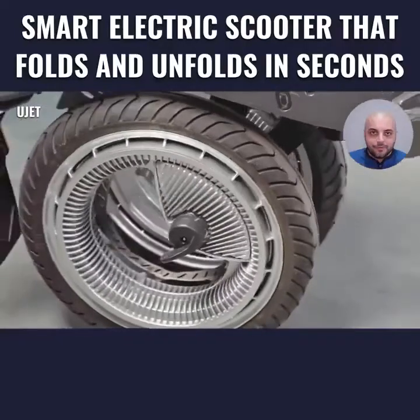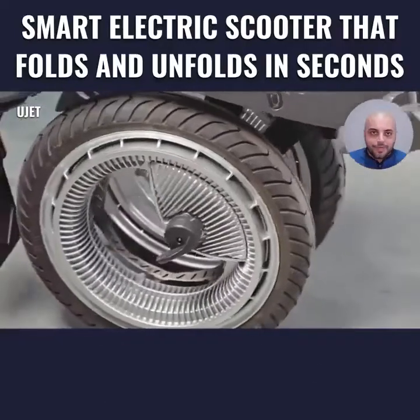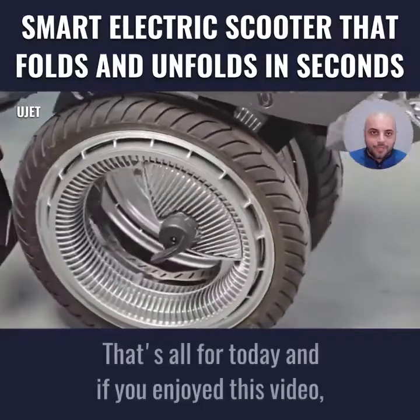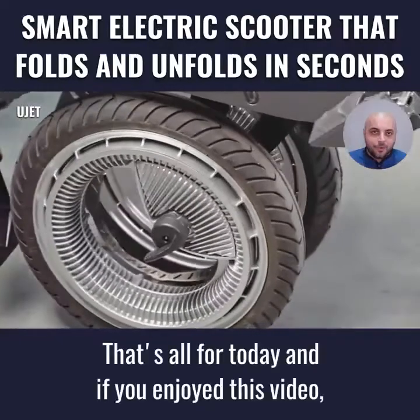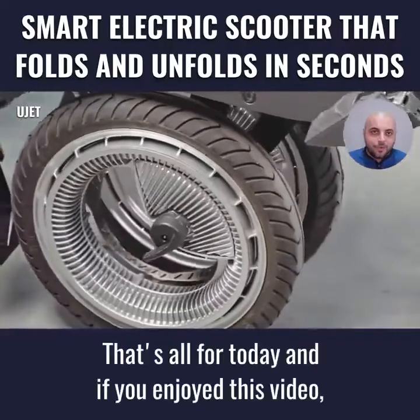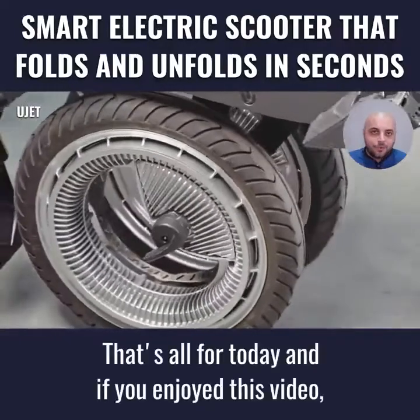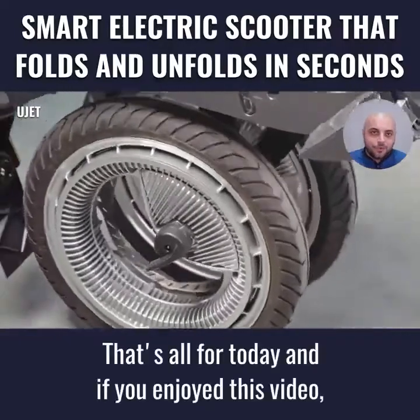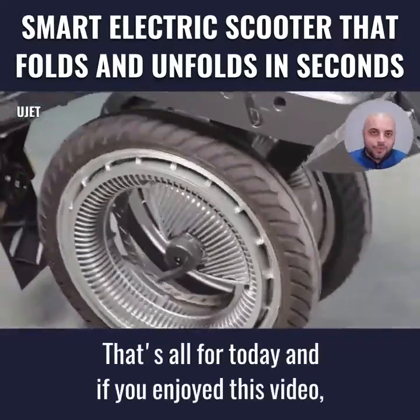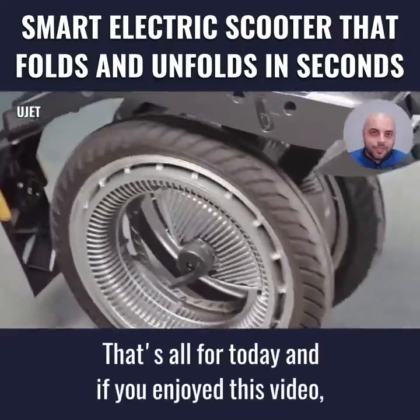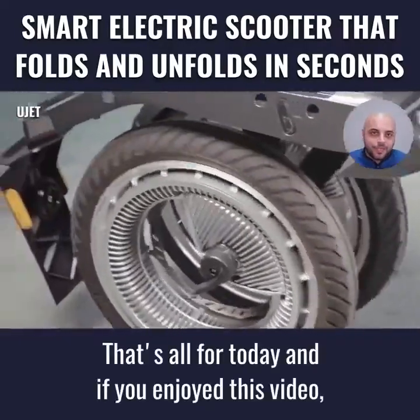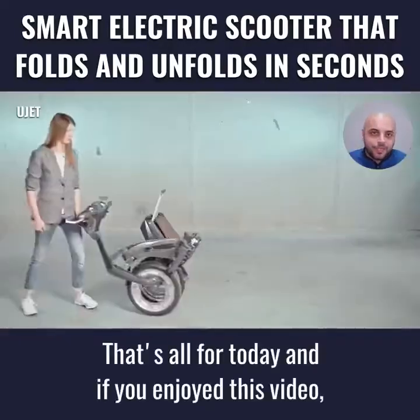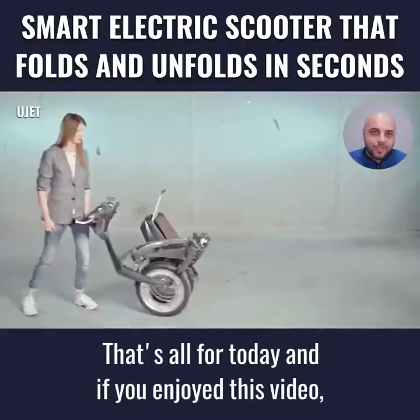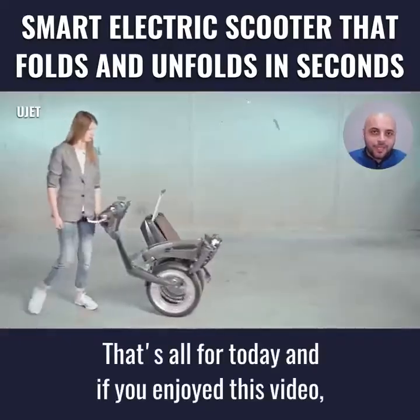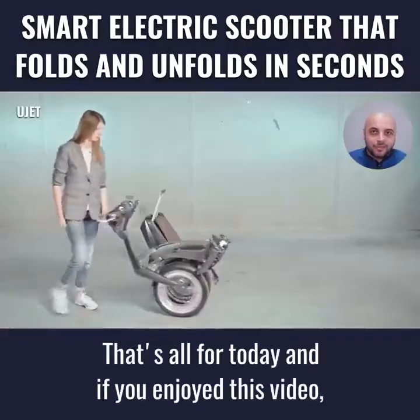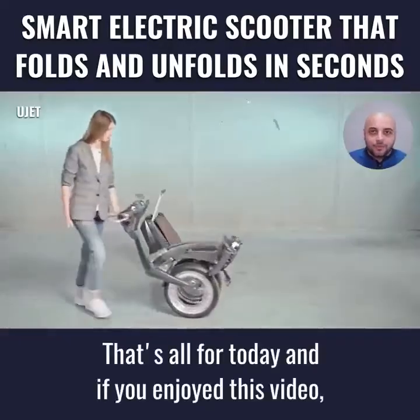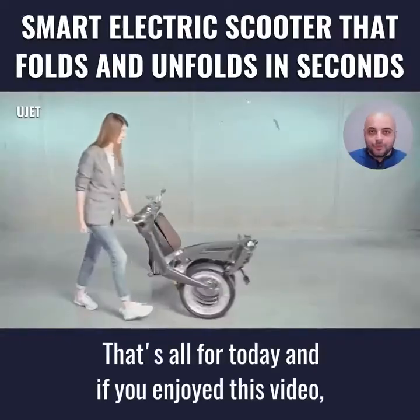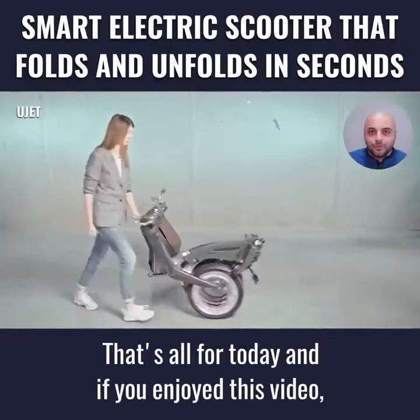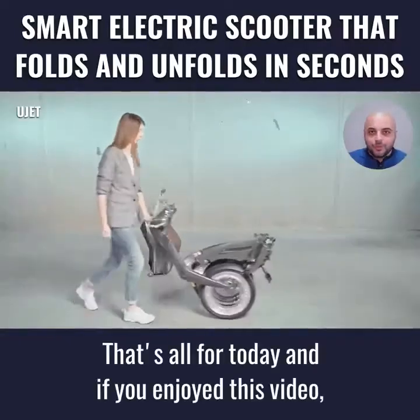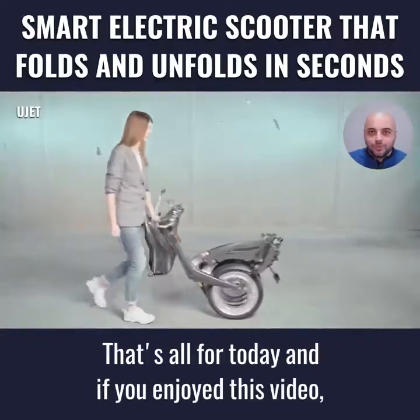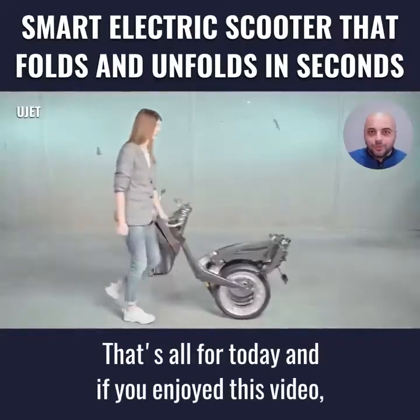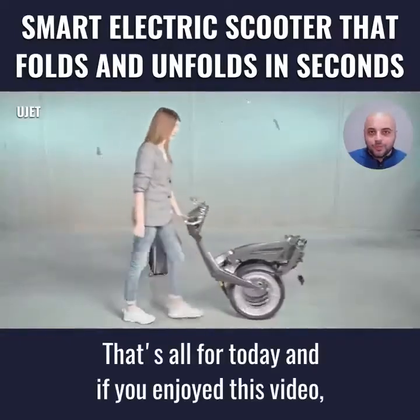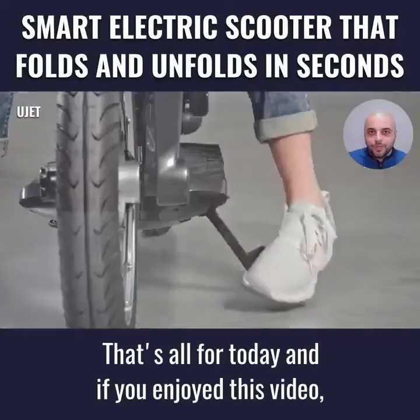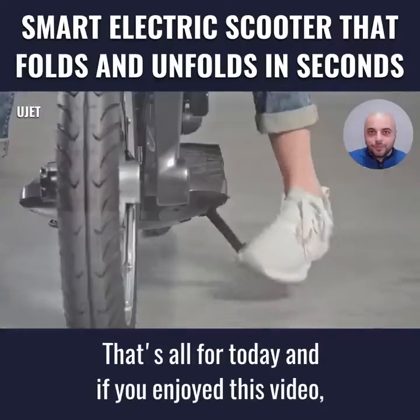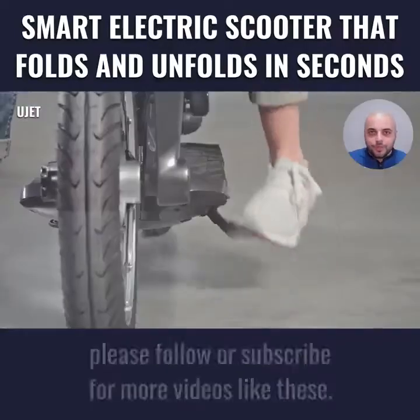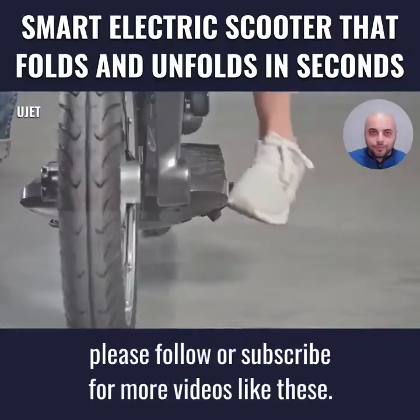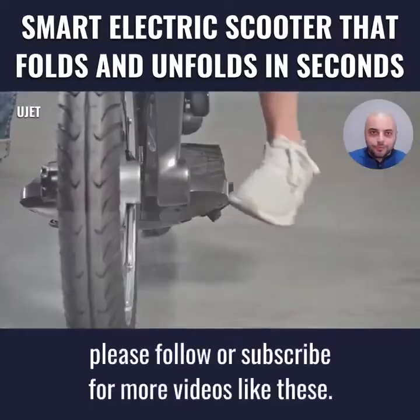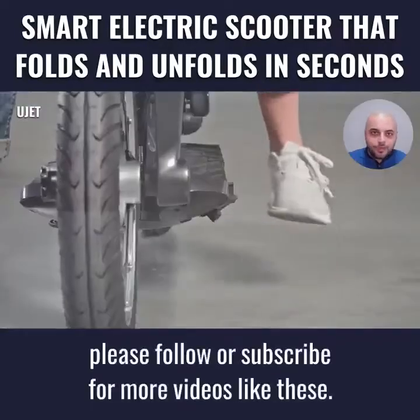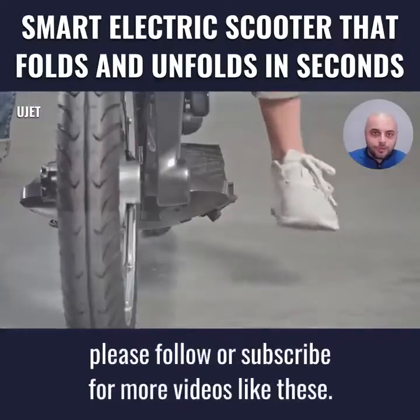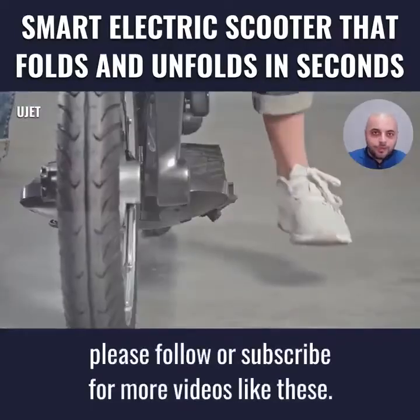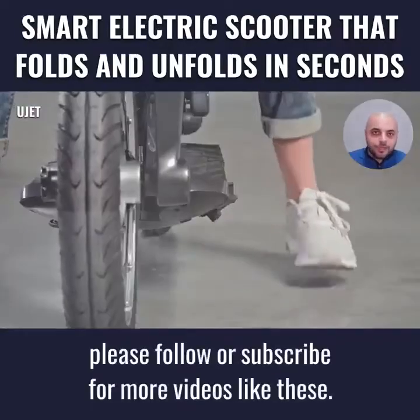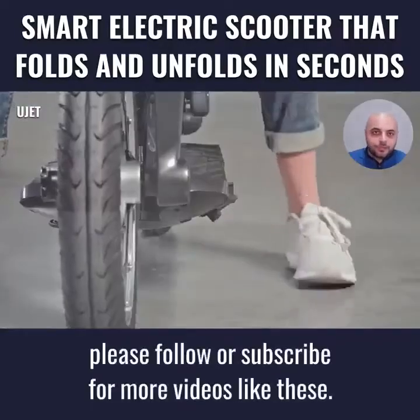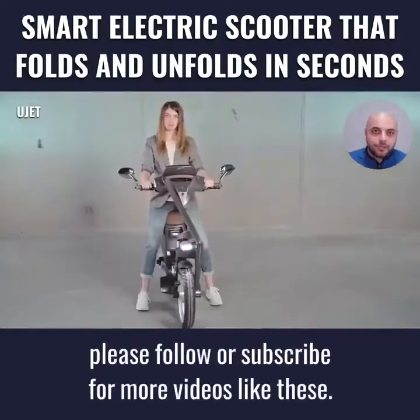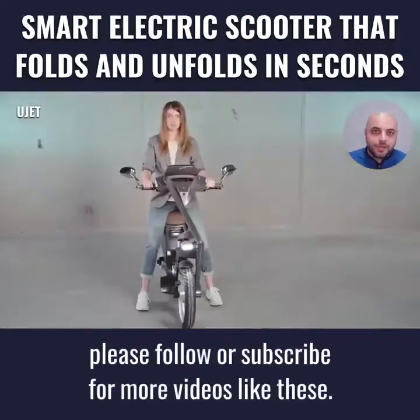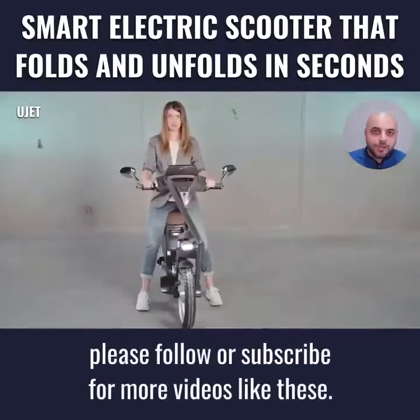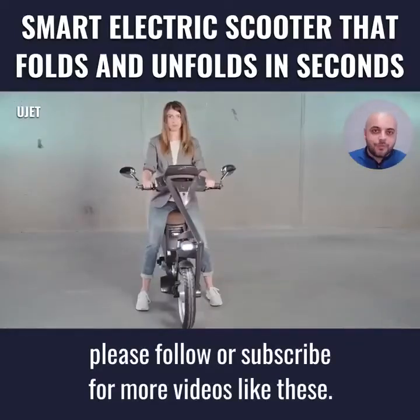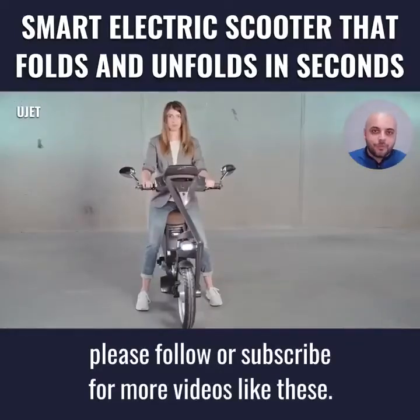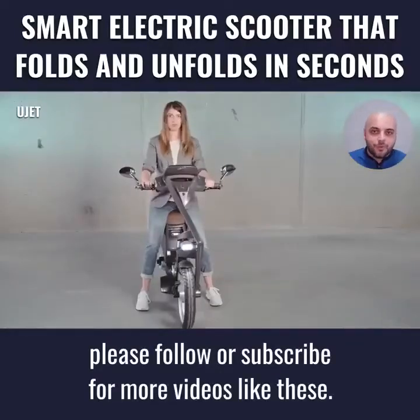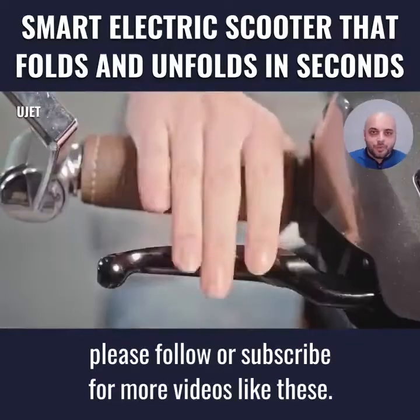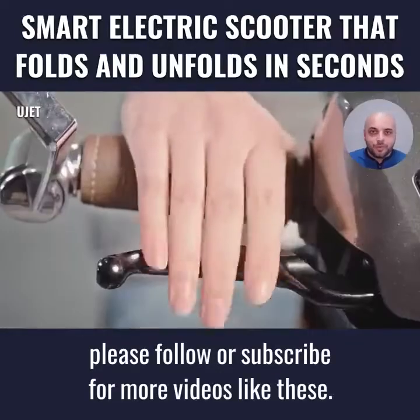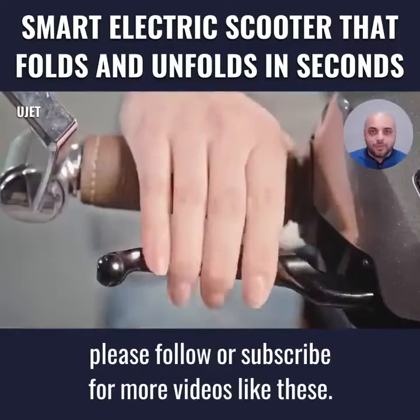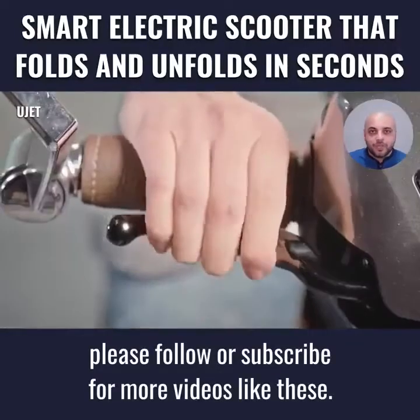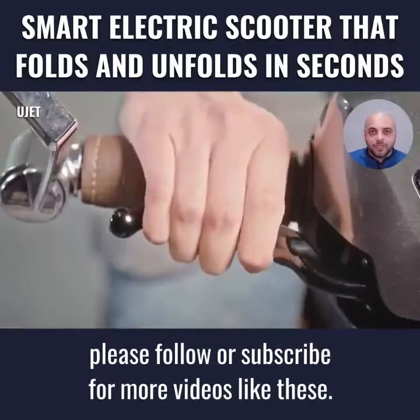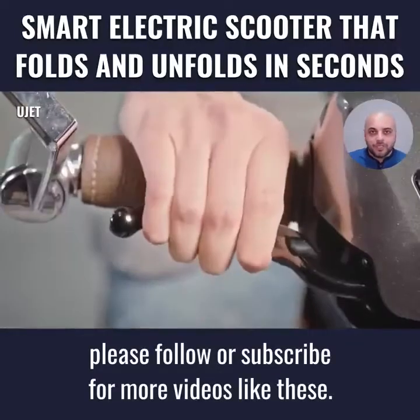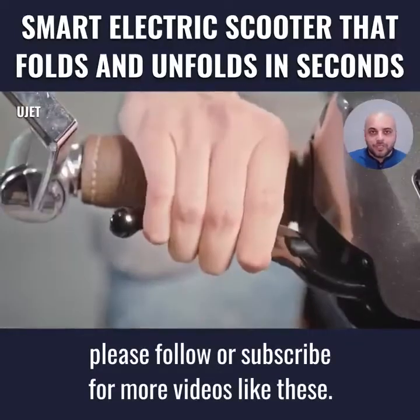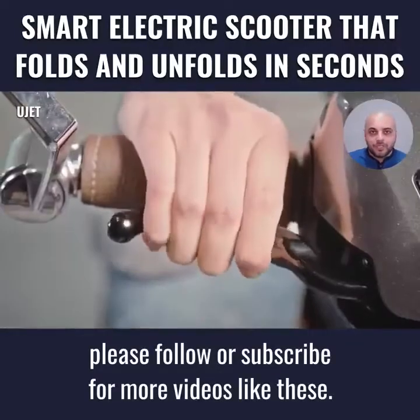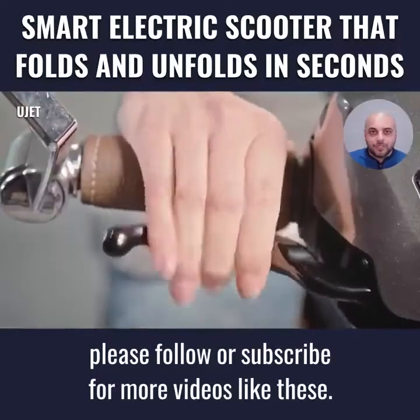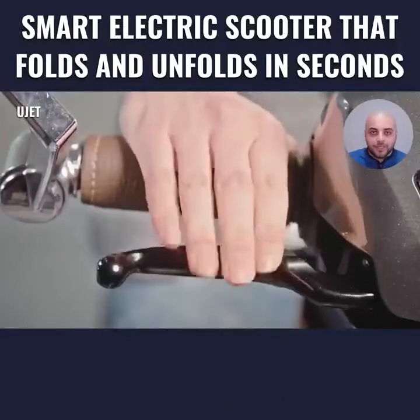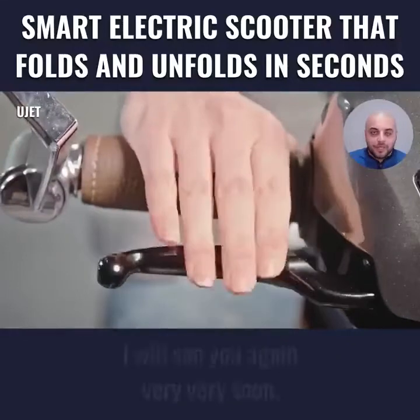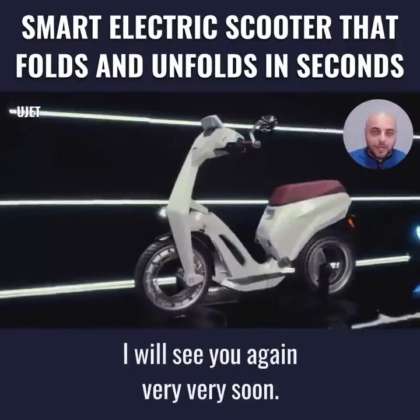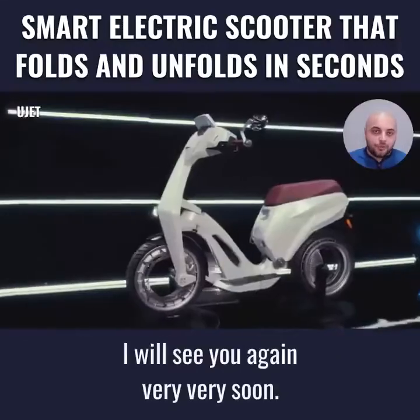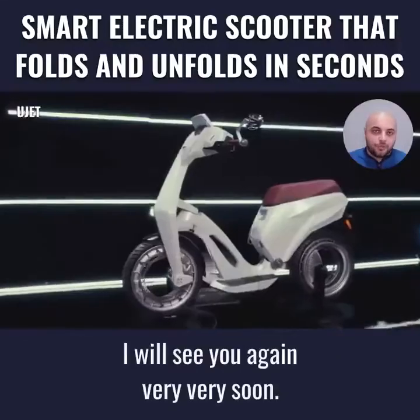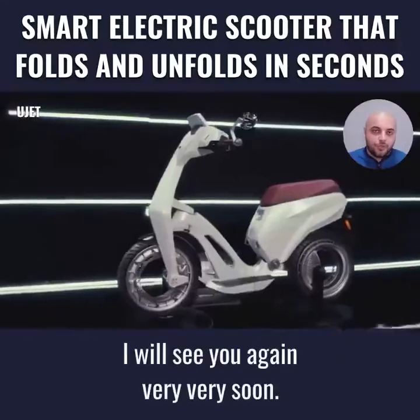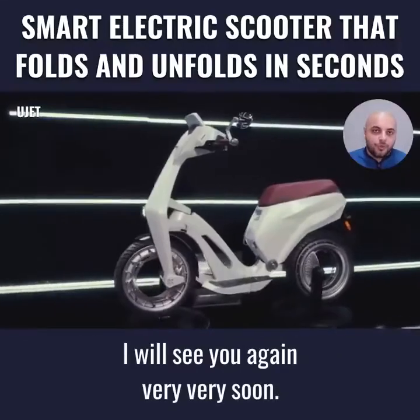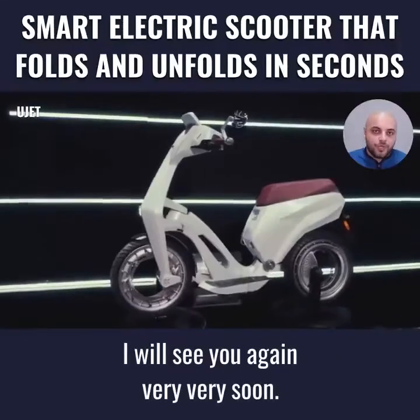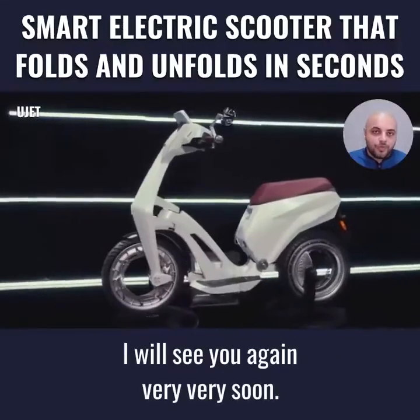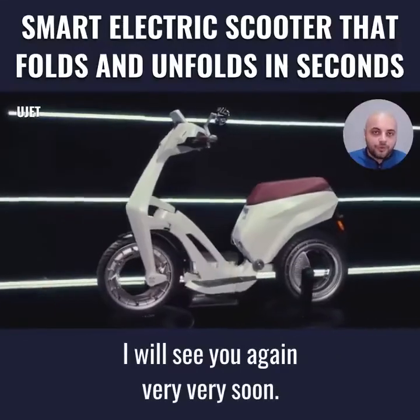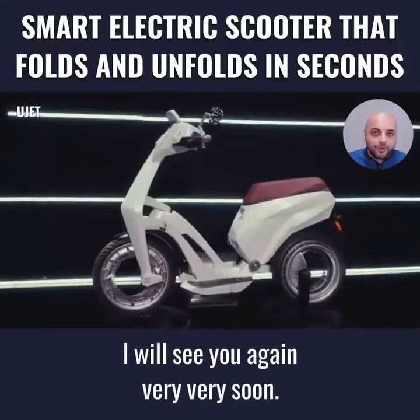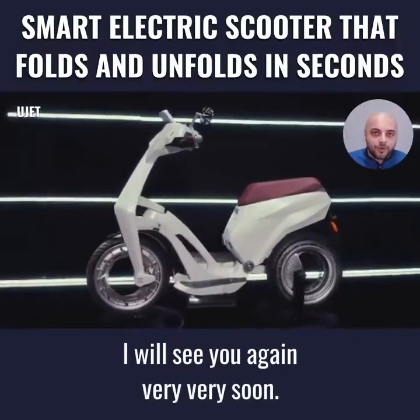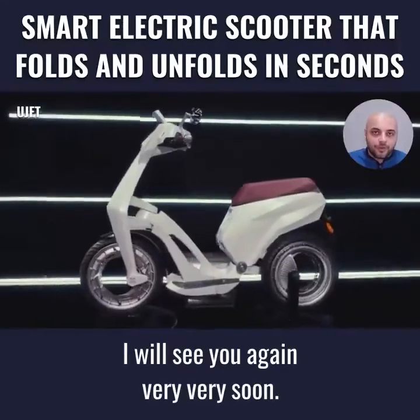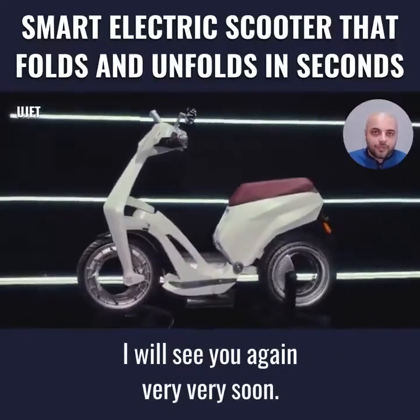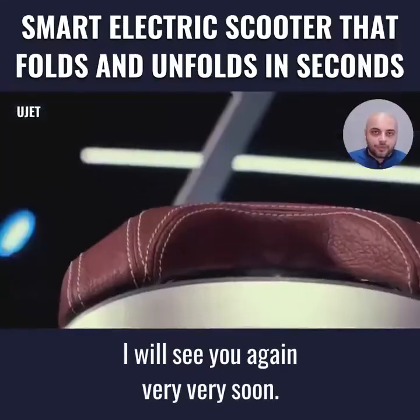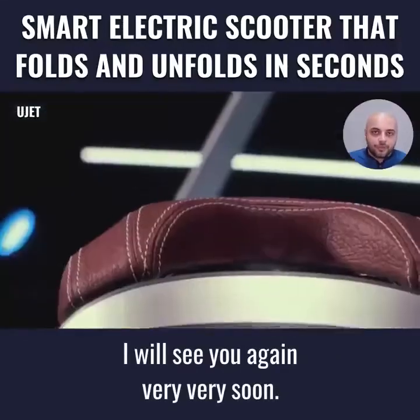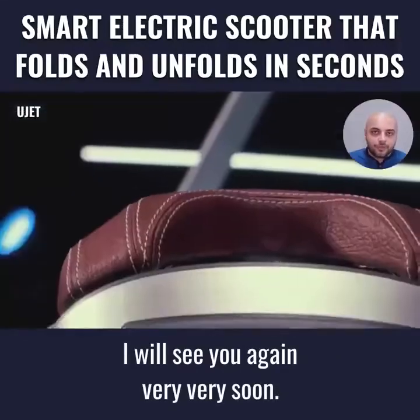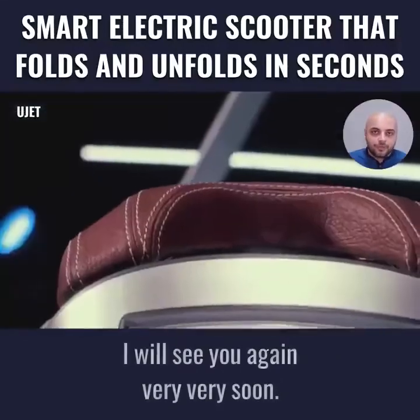That's all for today, and if you enjoyed this video, please follow or subscribe for more videos like these. I will see you again very soon!